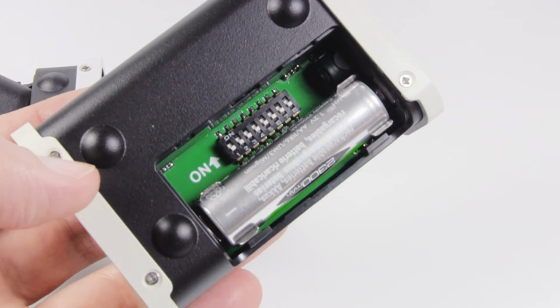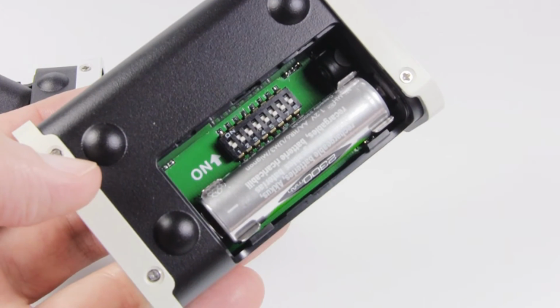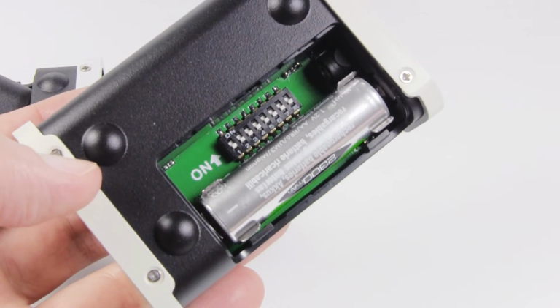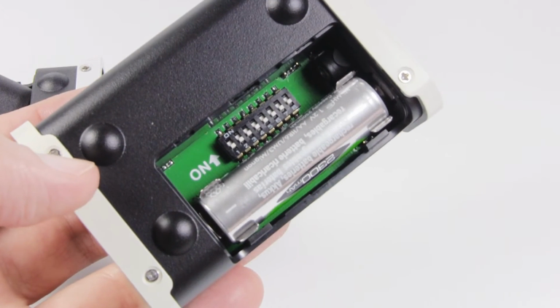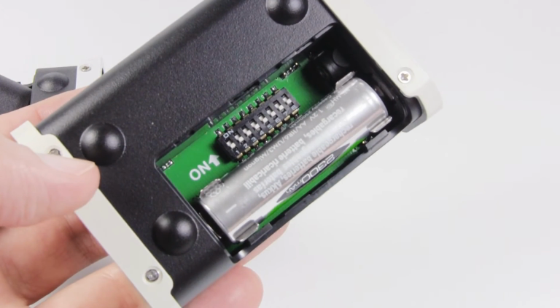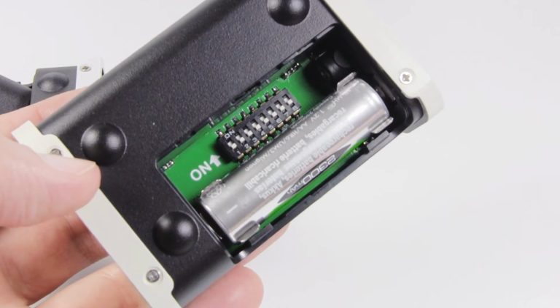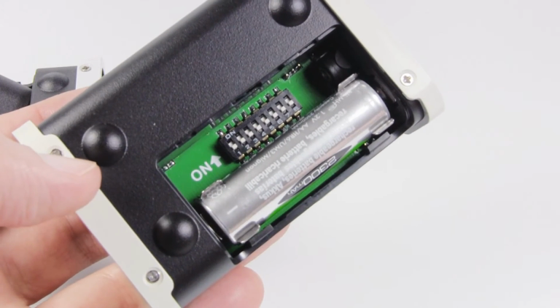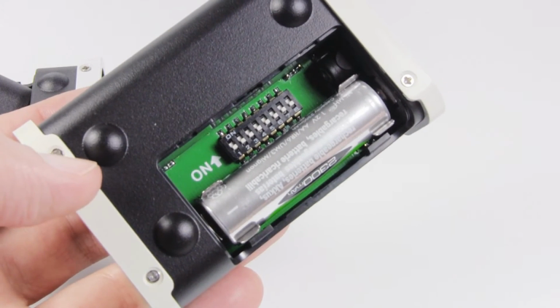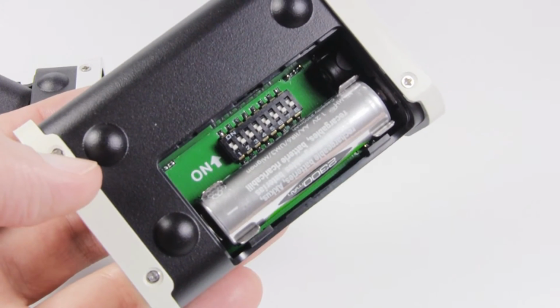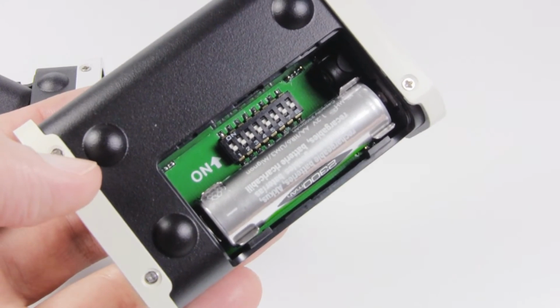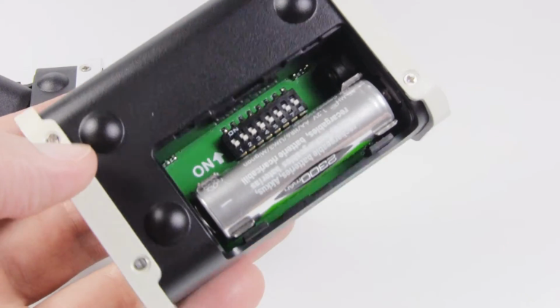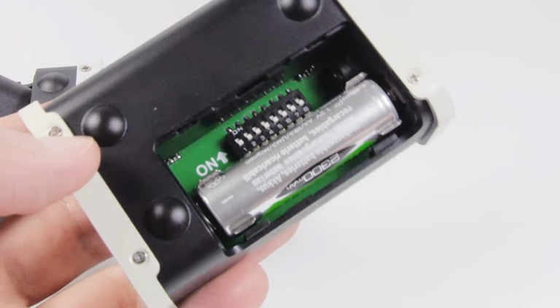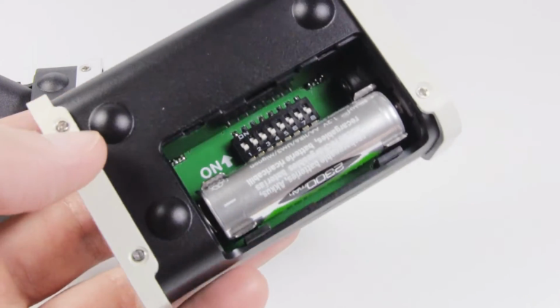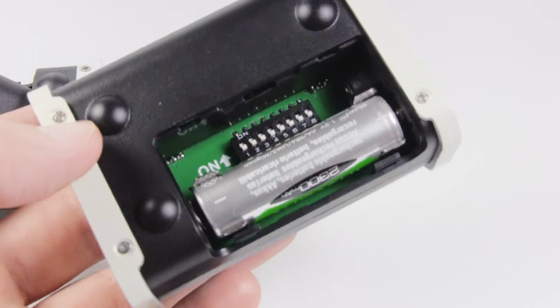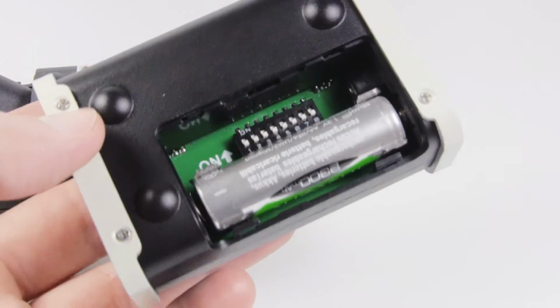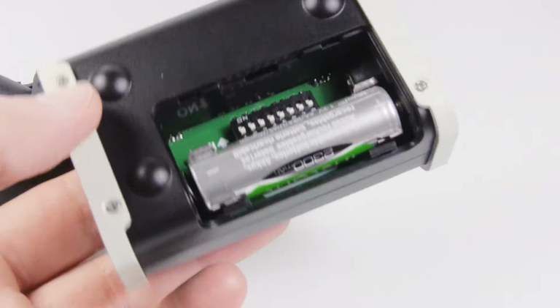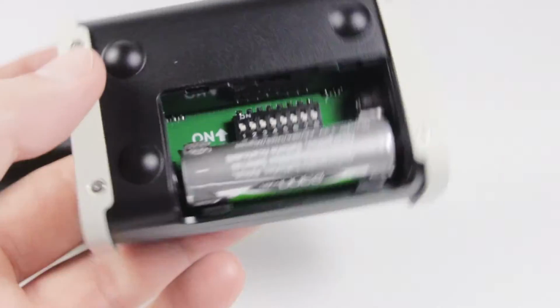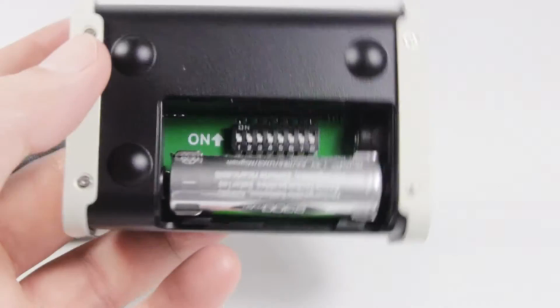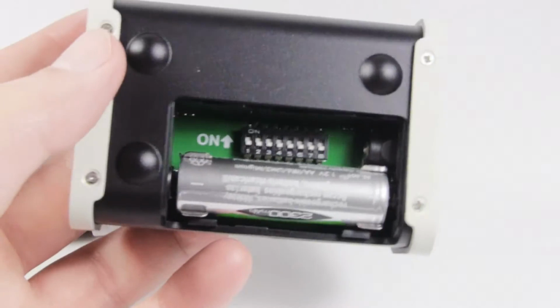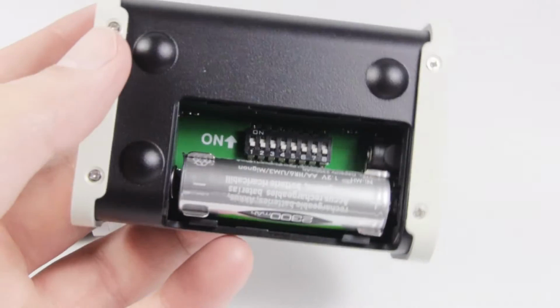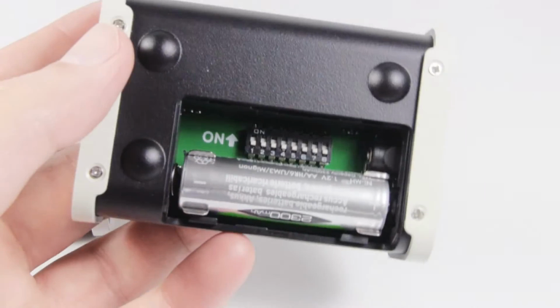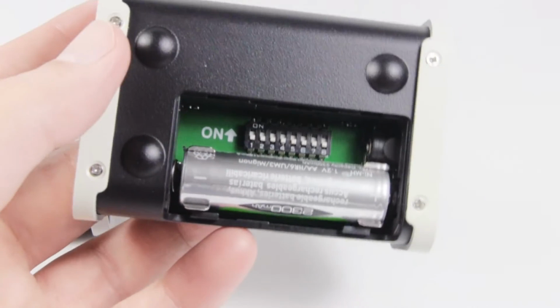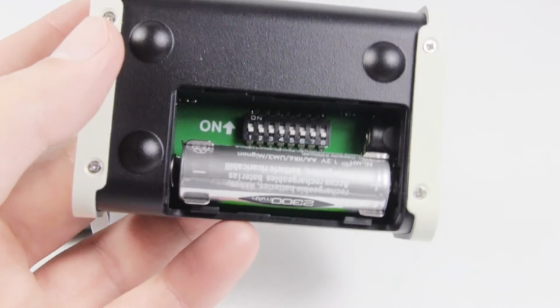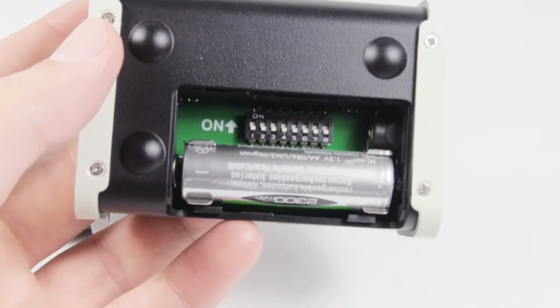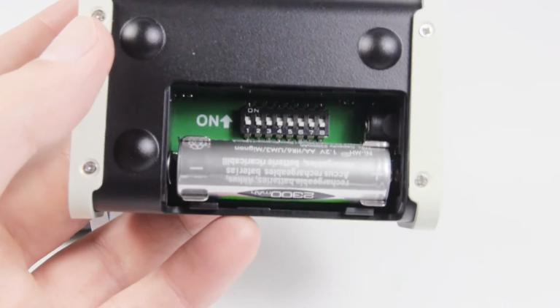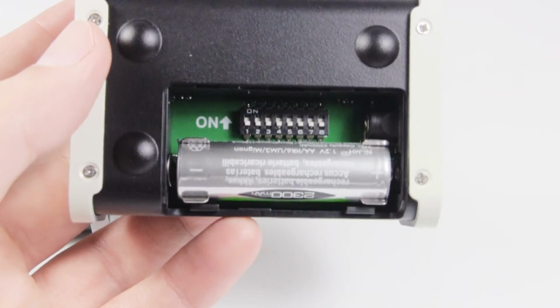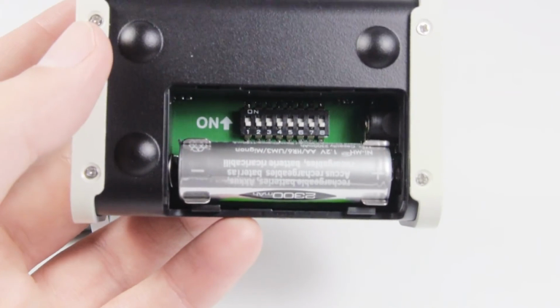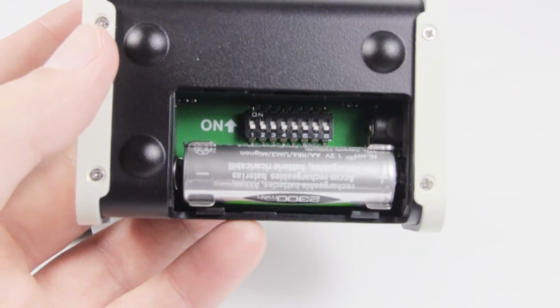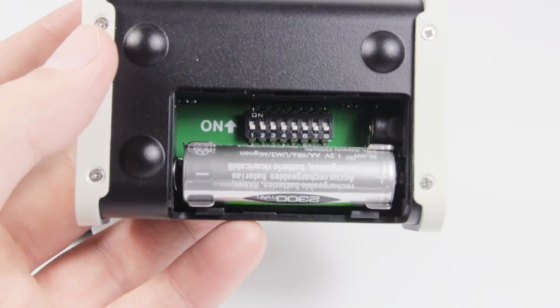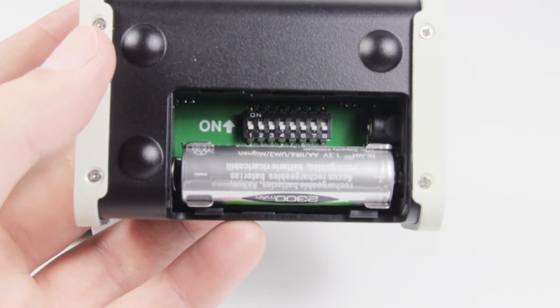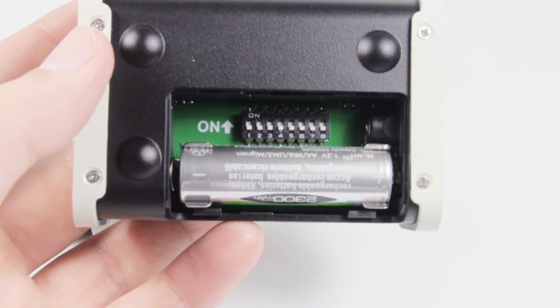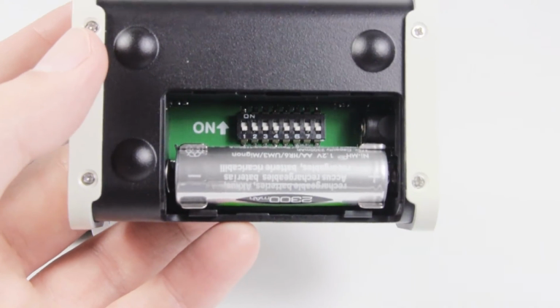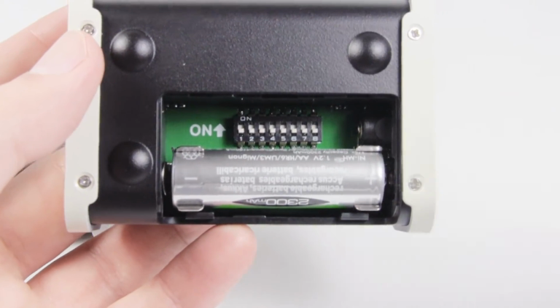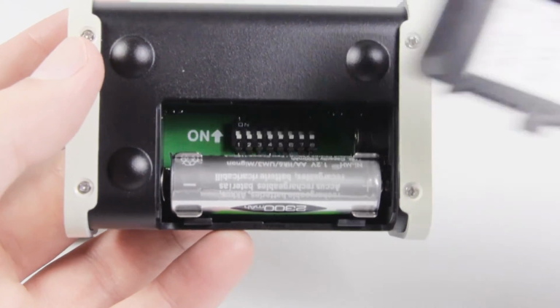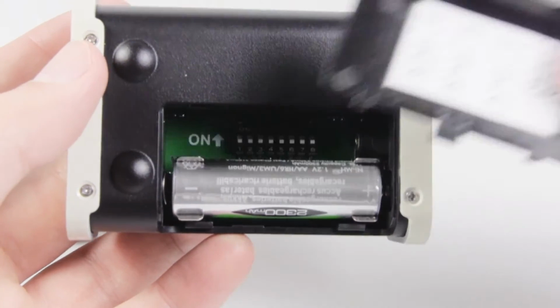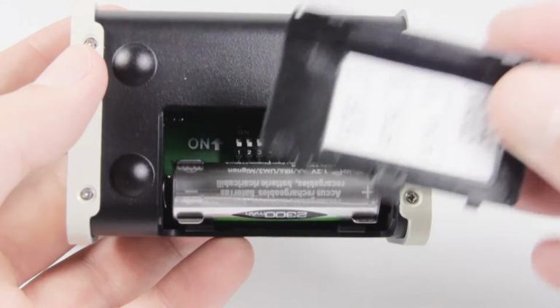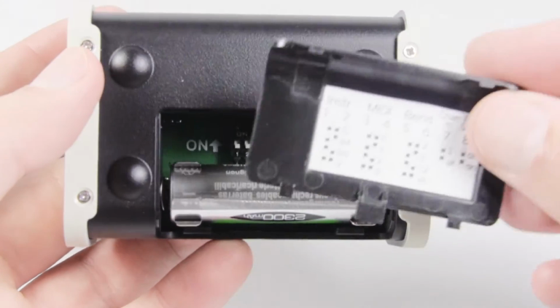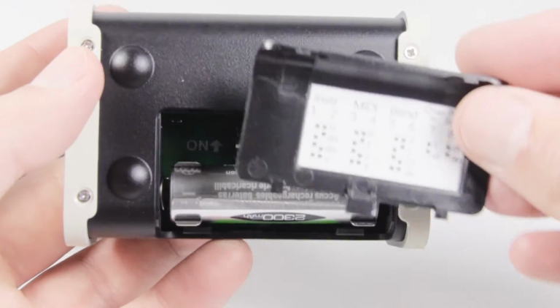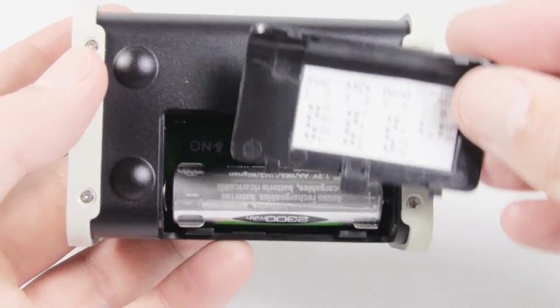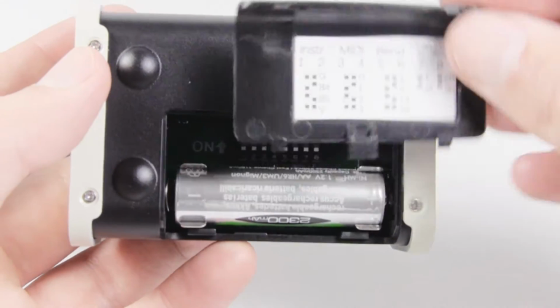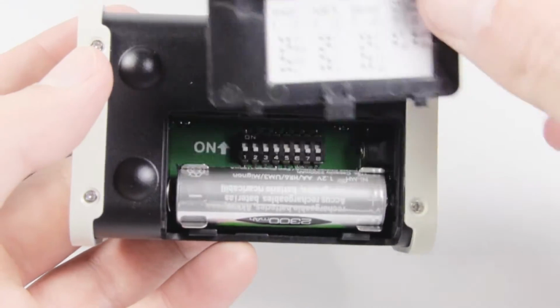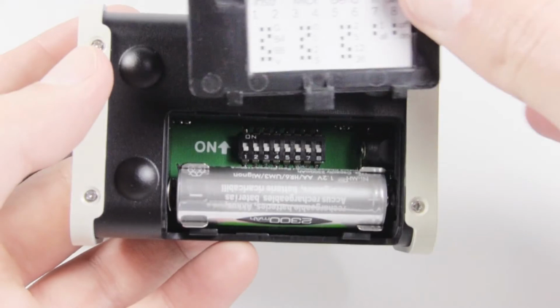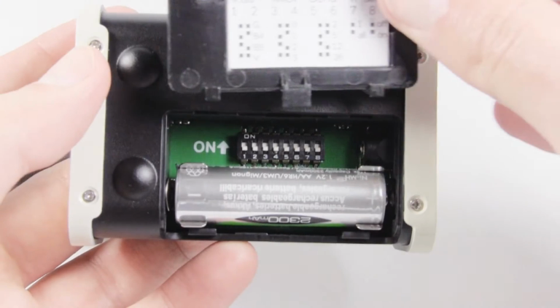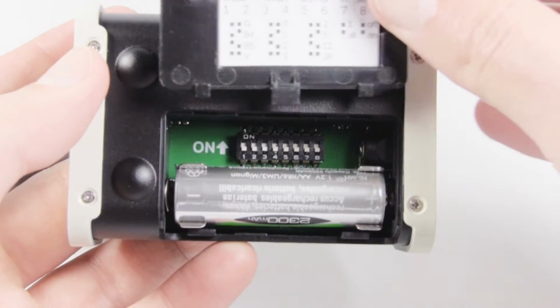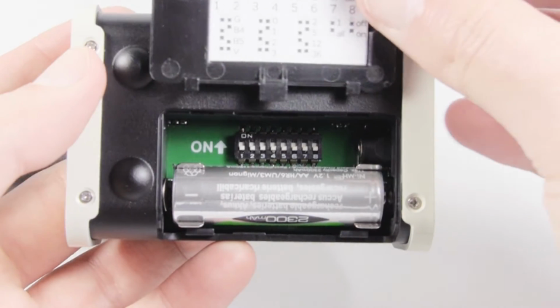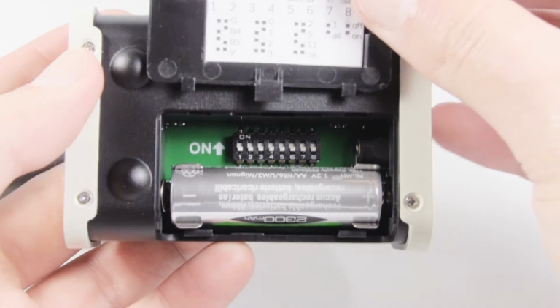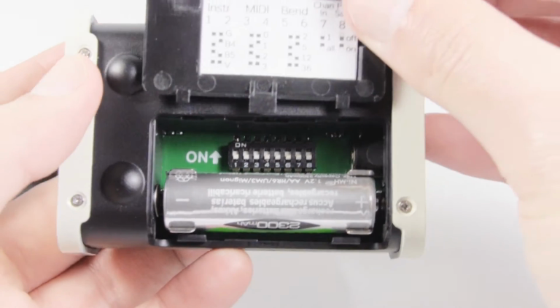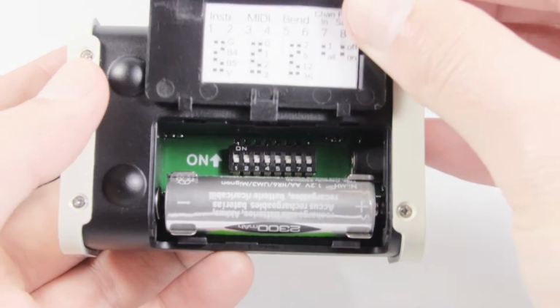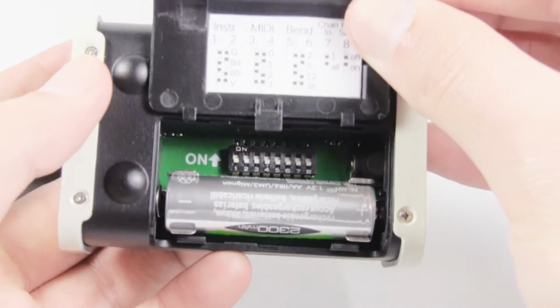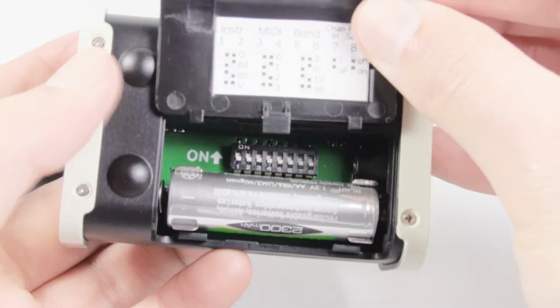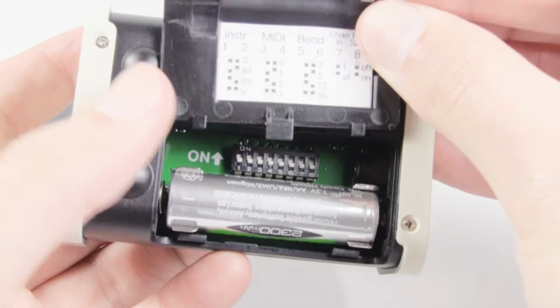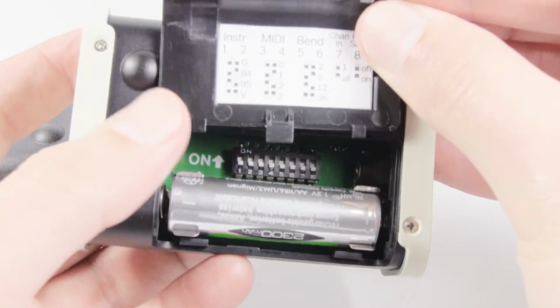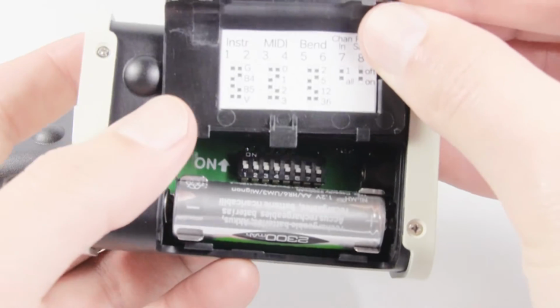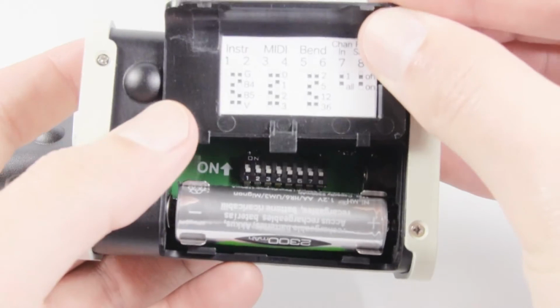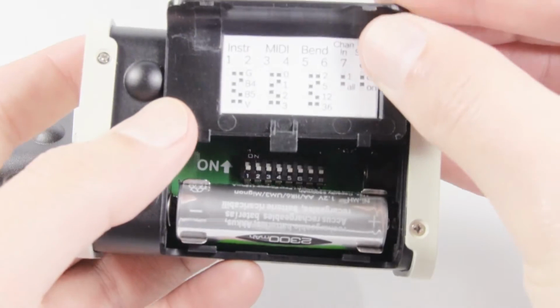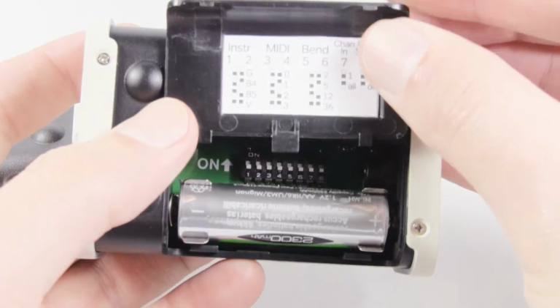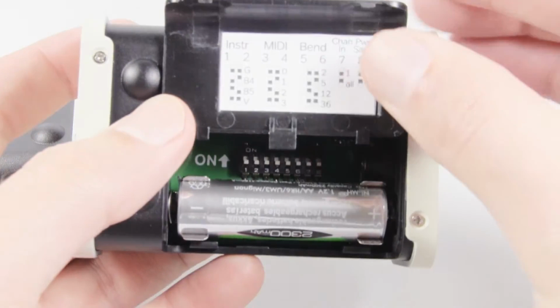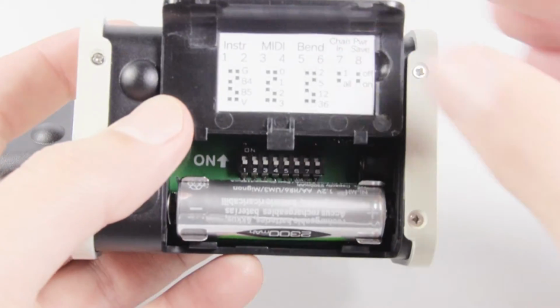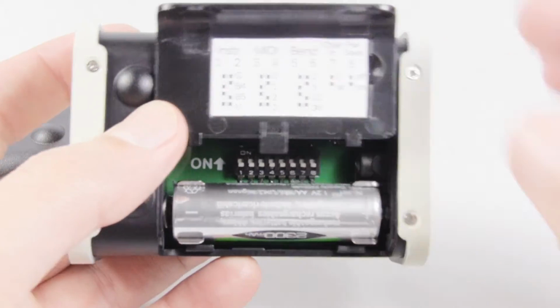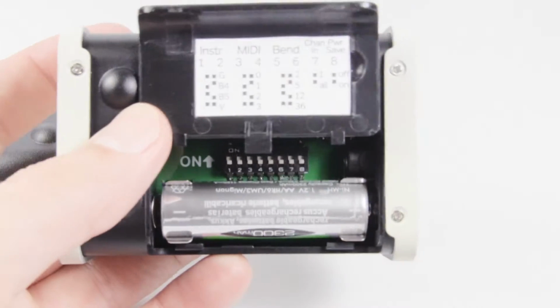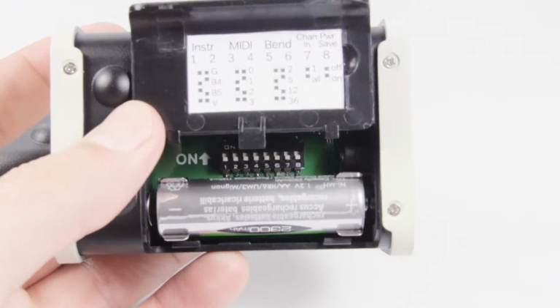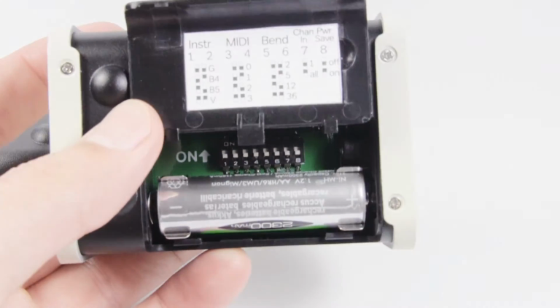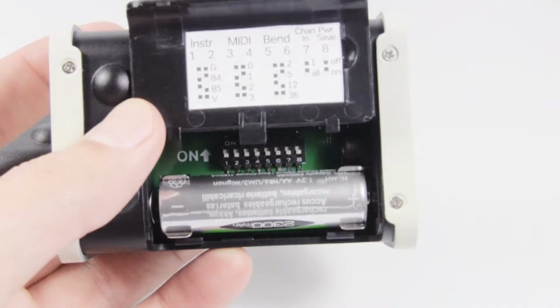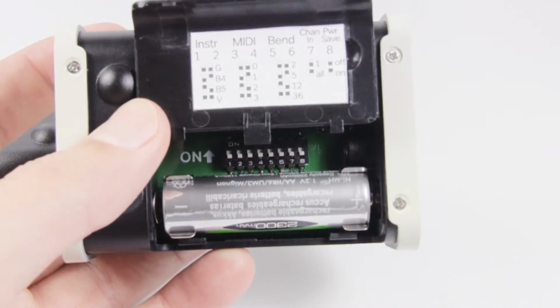This gives us room to add some switches to let you configure various options. For example, you can optimise for guitar, bass or voice, select MIDI channels, and set the semitone range for pitch bend.